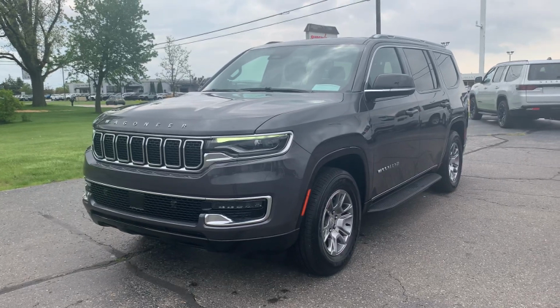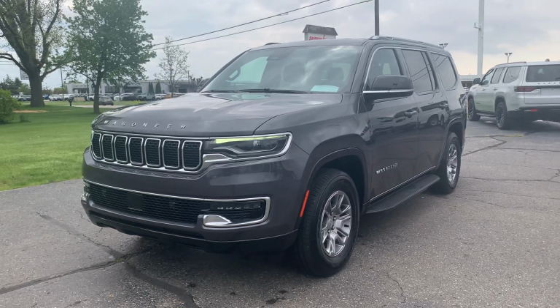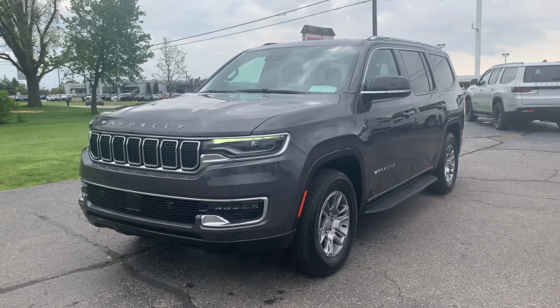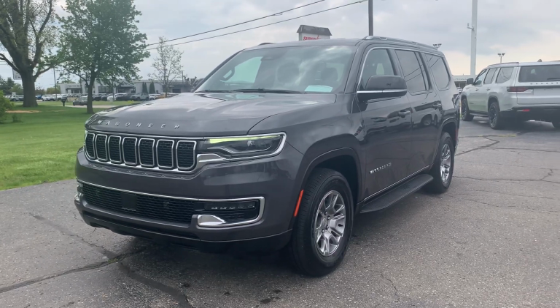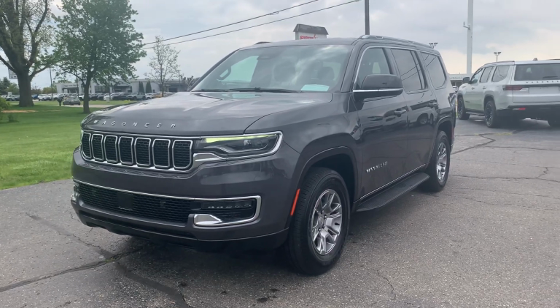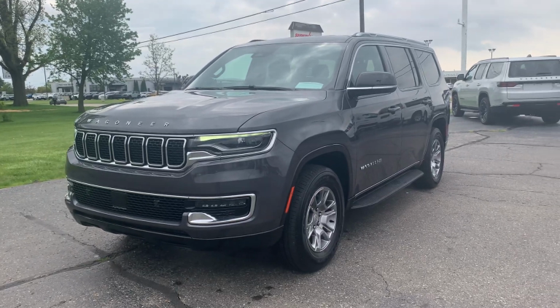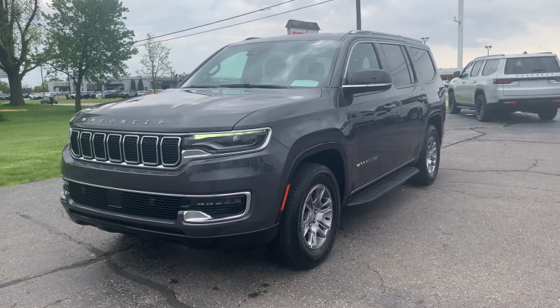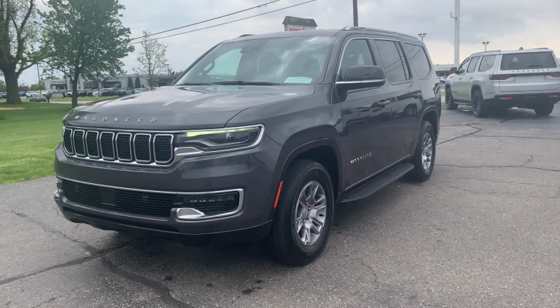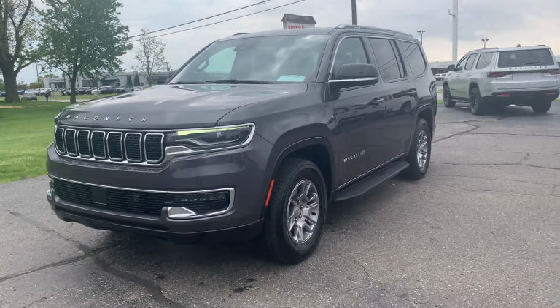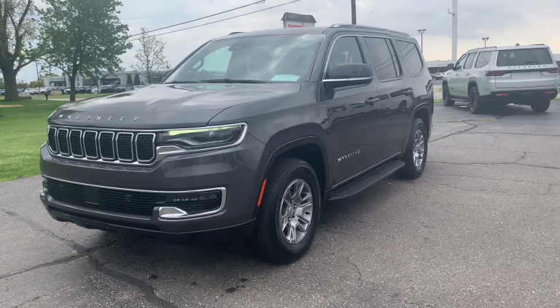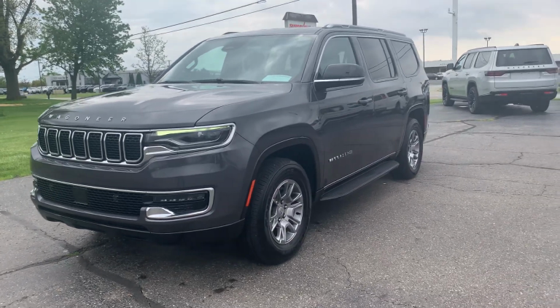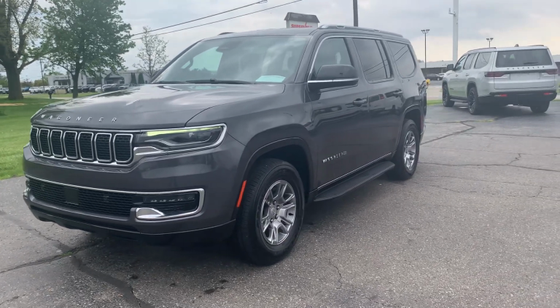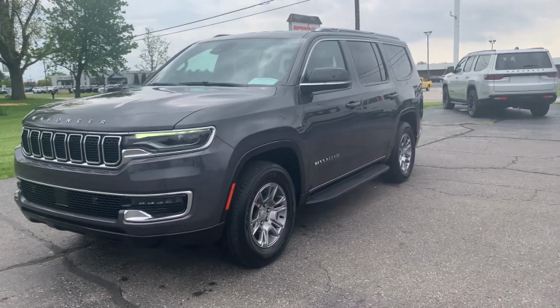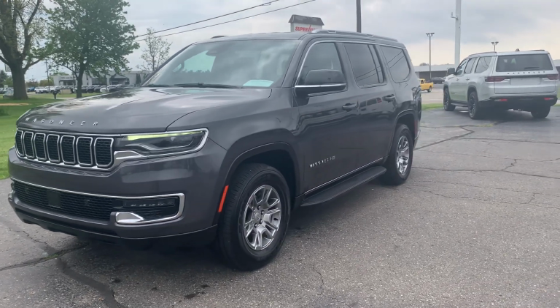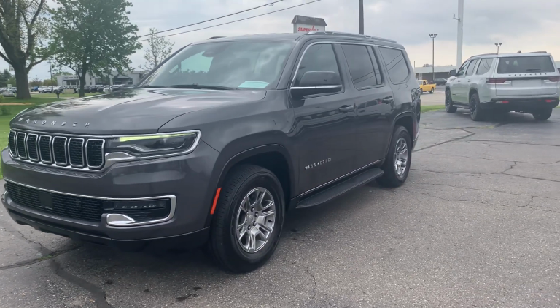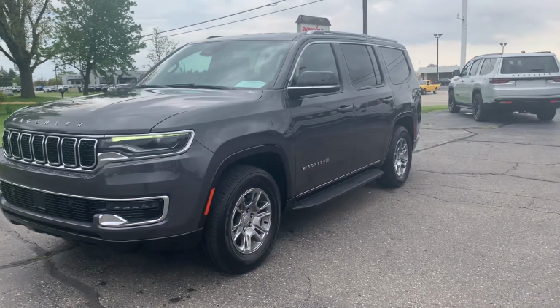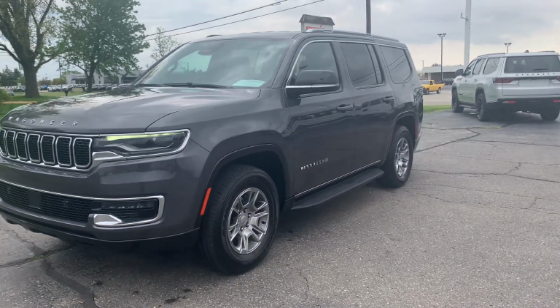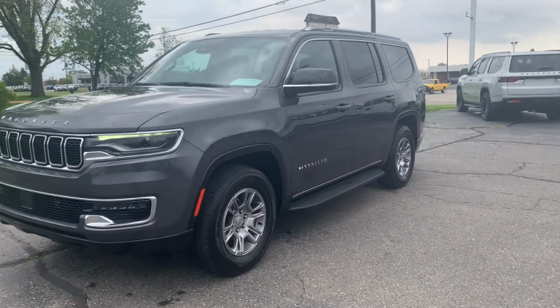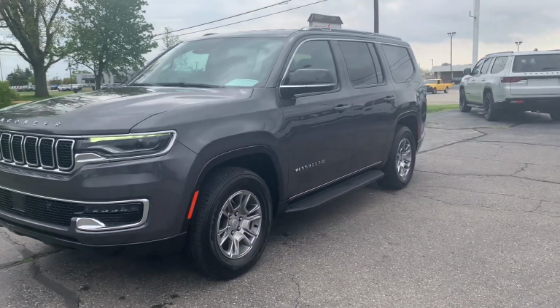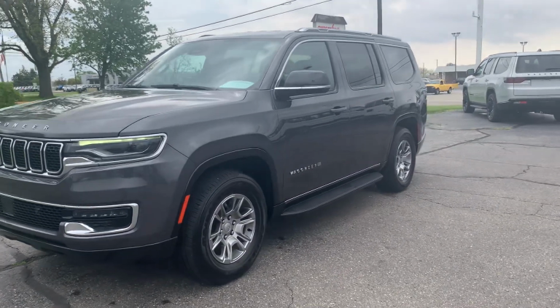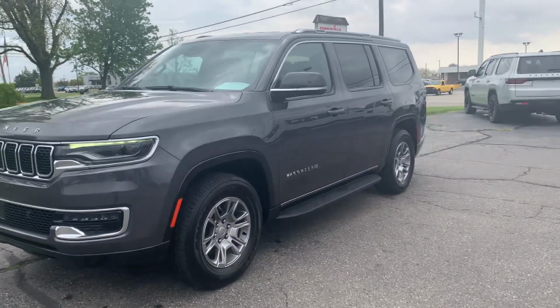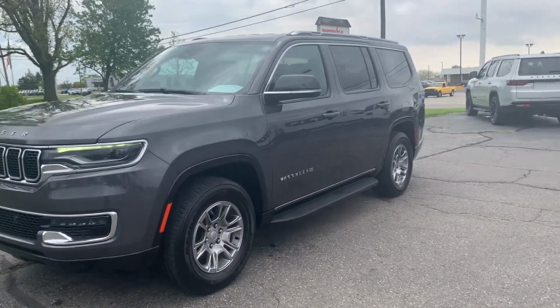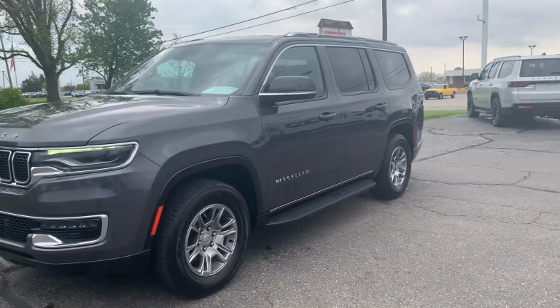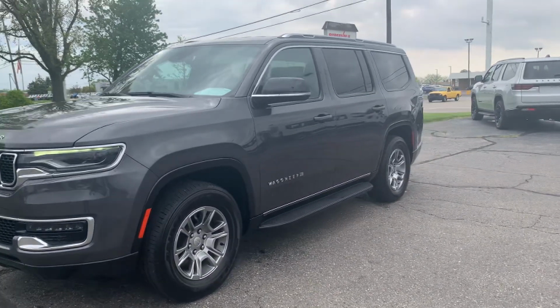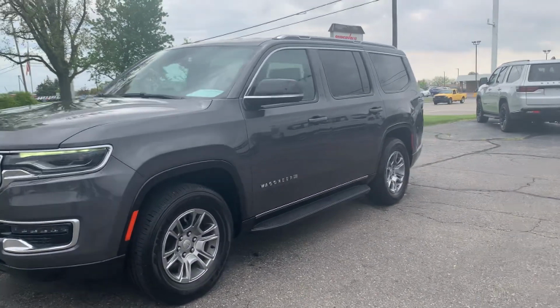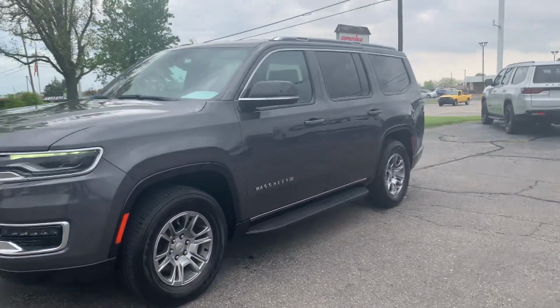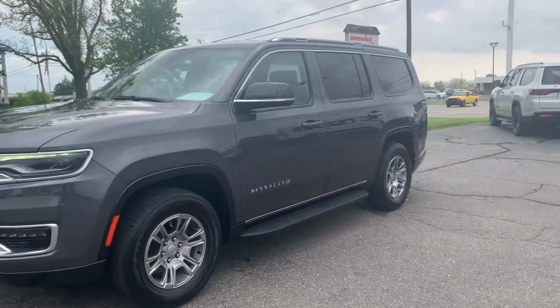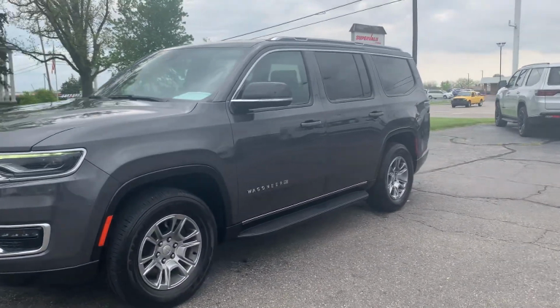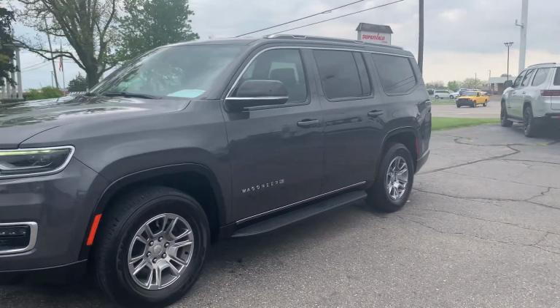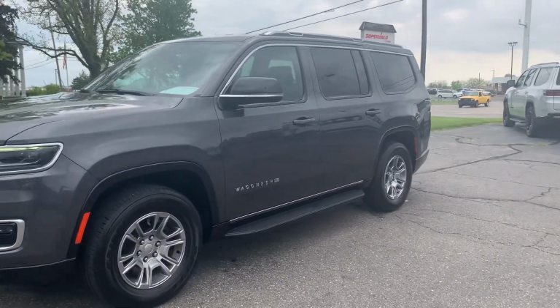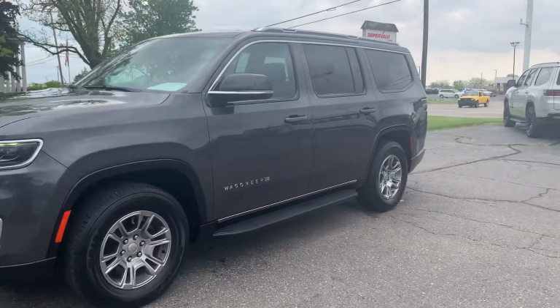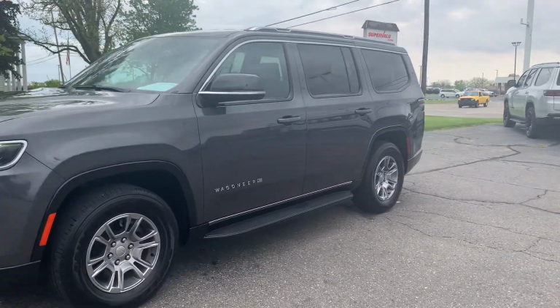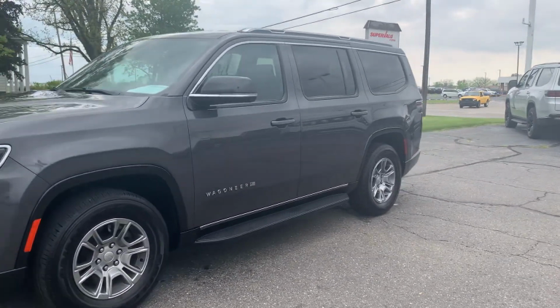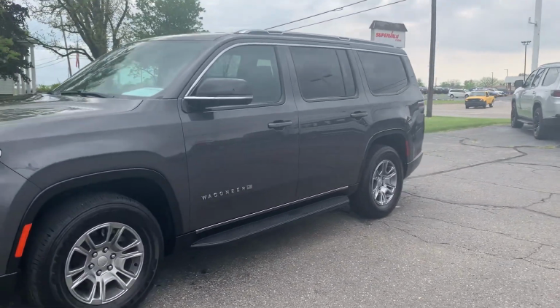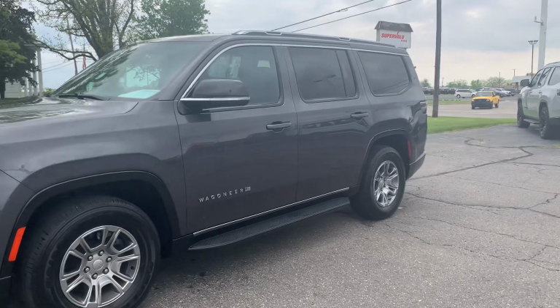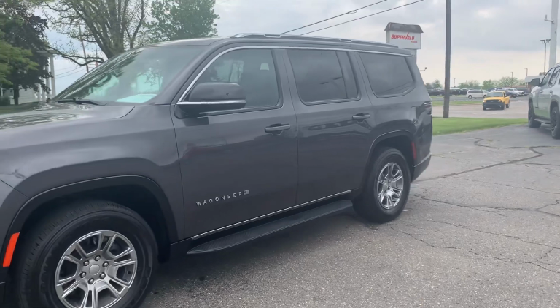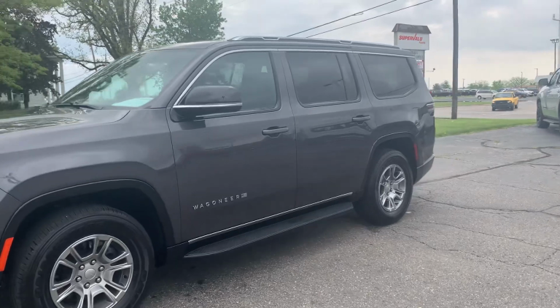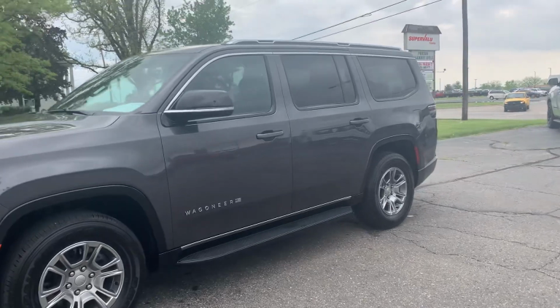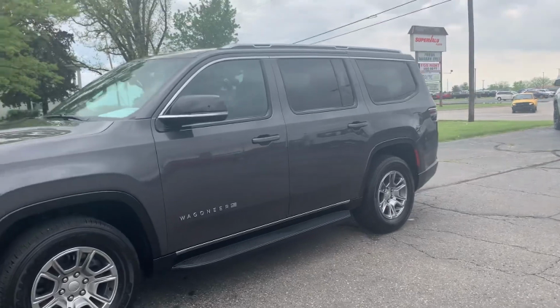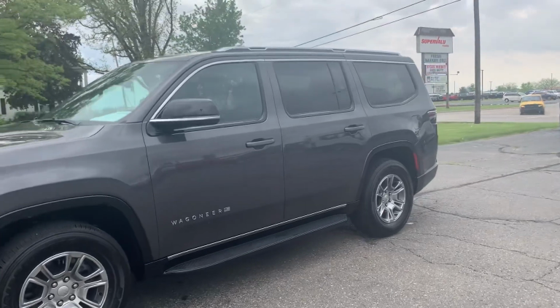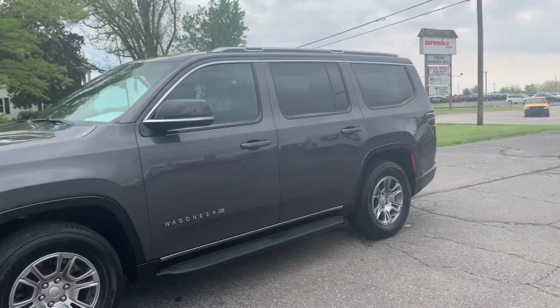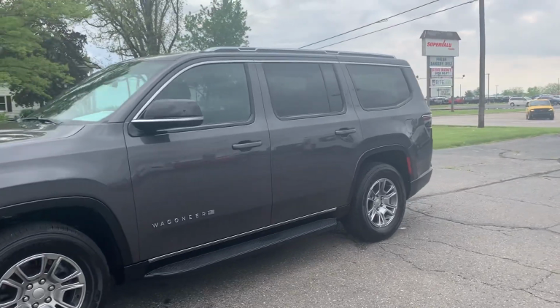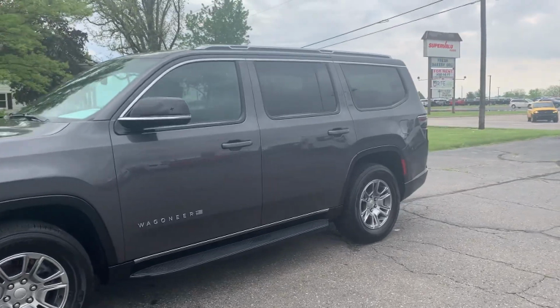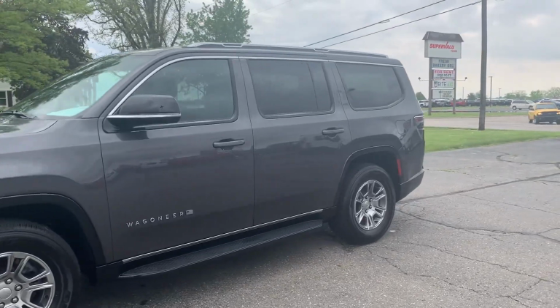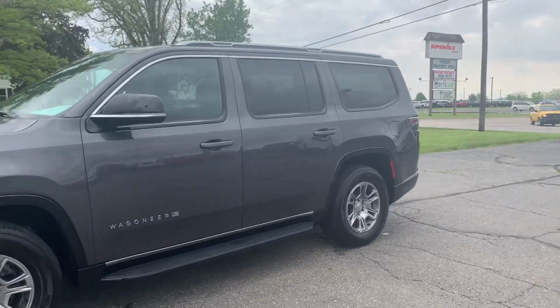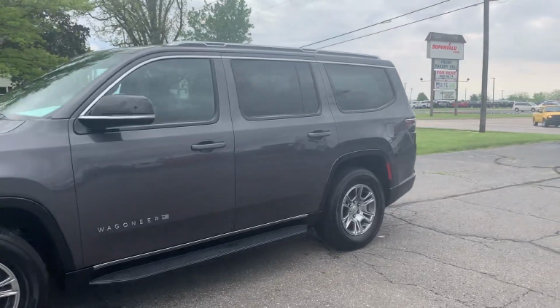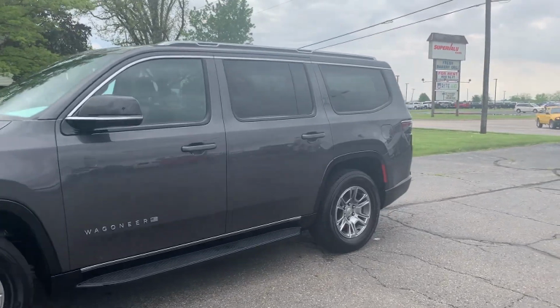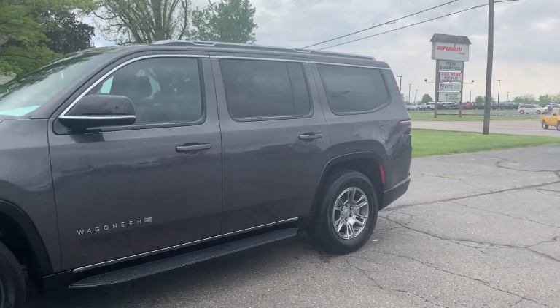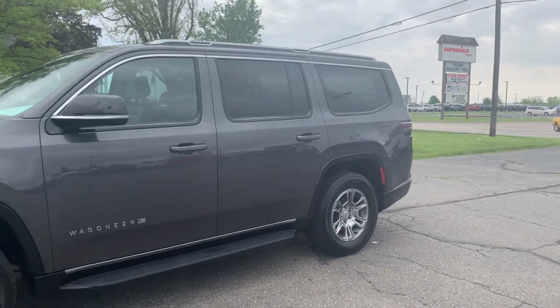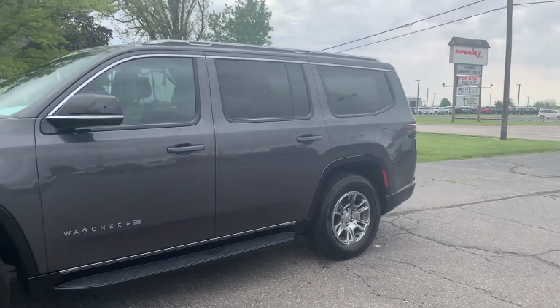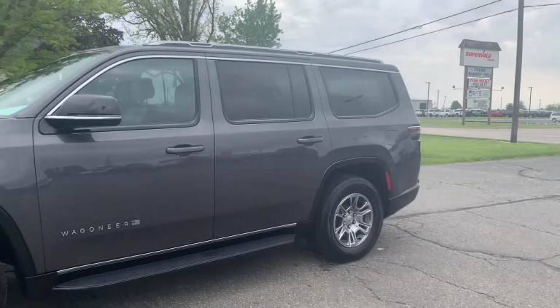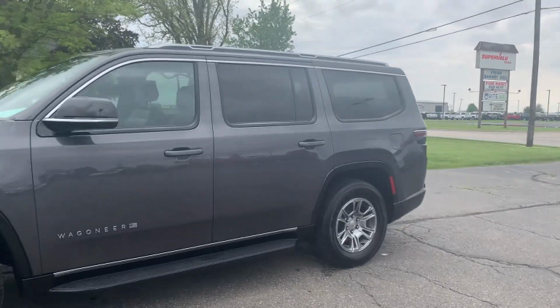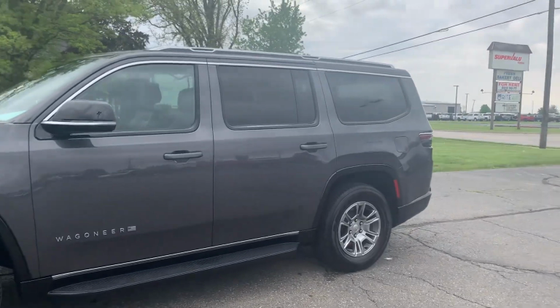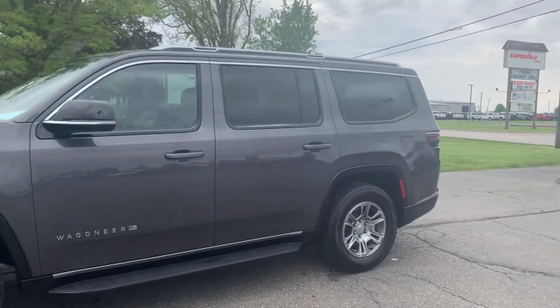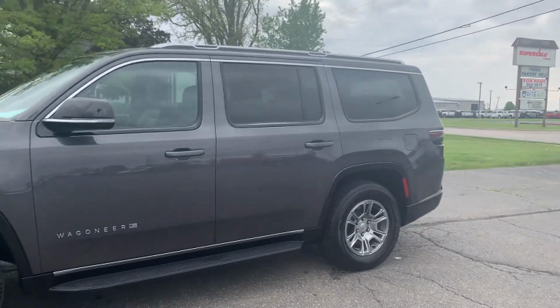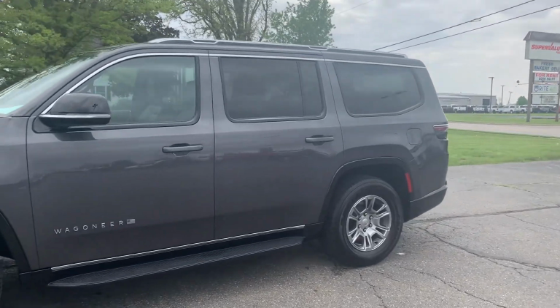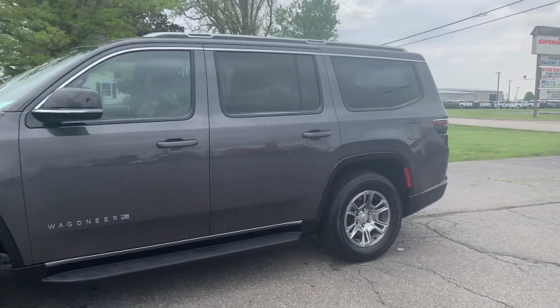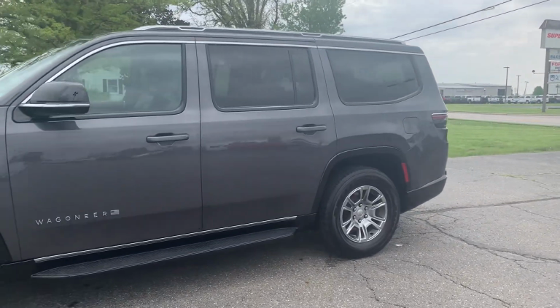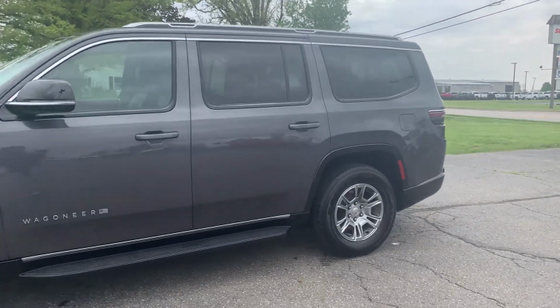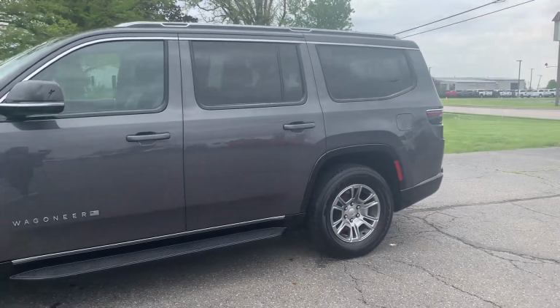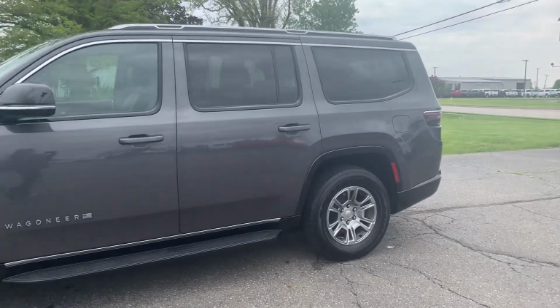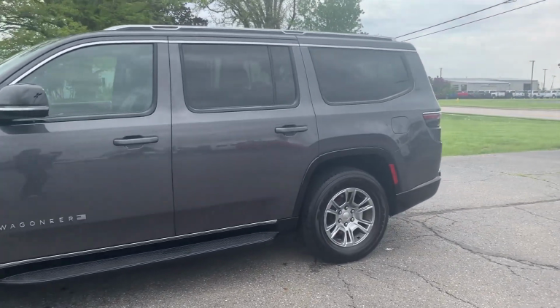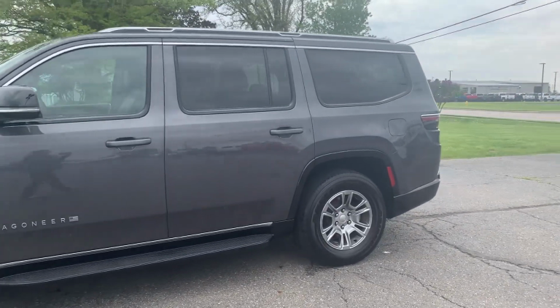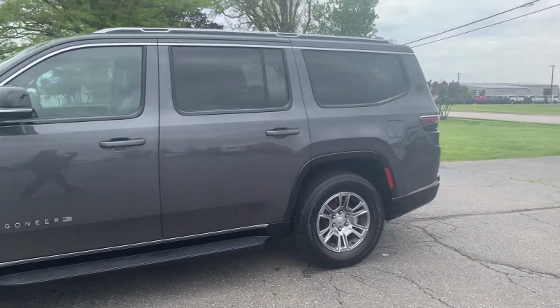Angel here with Terri Henricks Chrysler, going to take you on a quick walk around of this 2023 Wagoneer base.